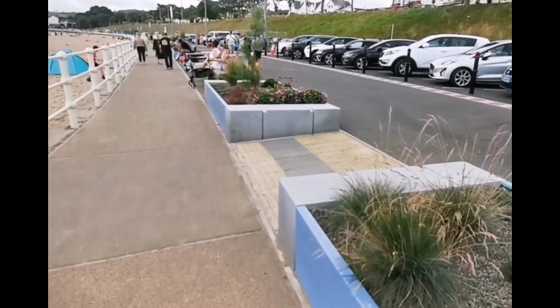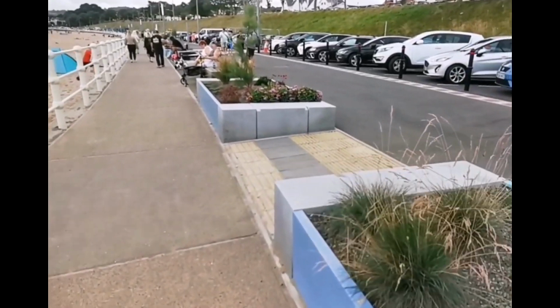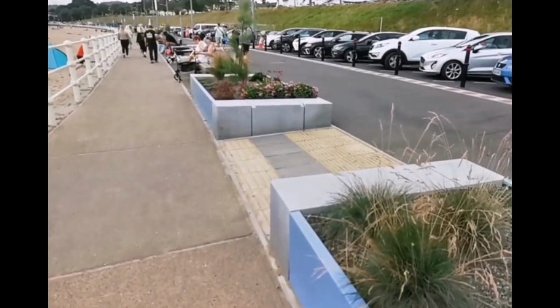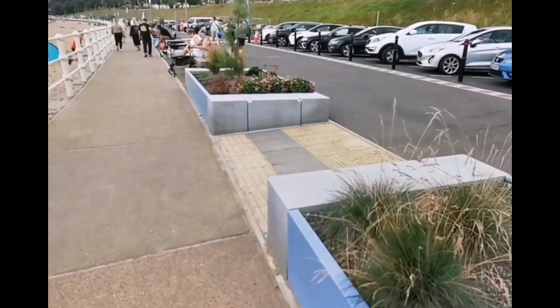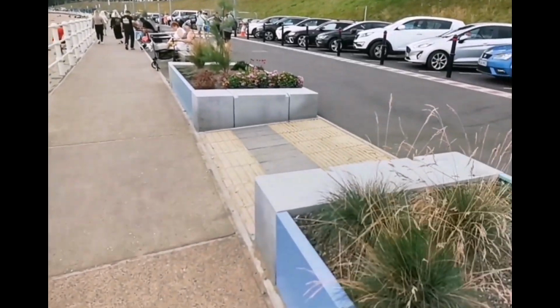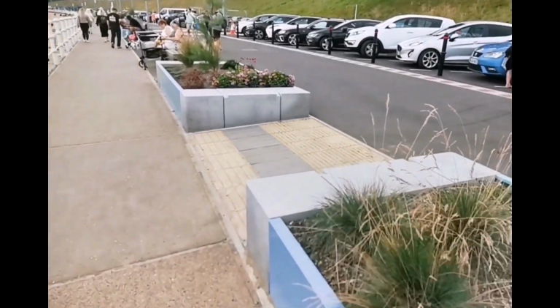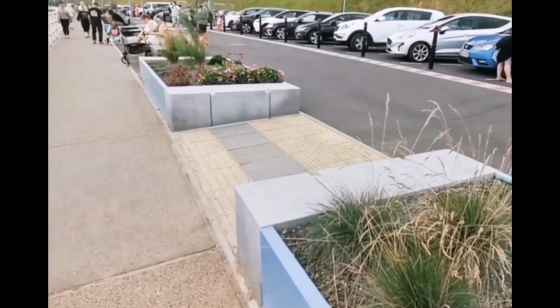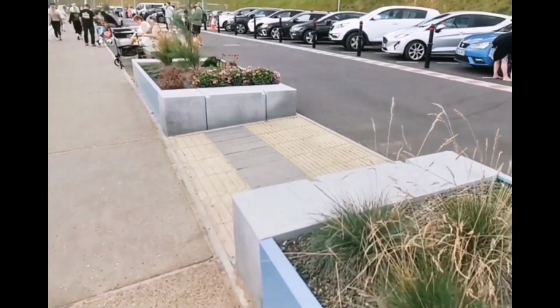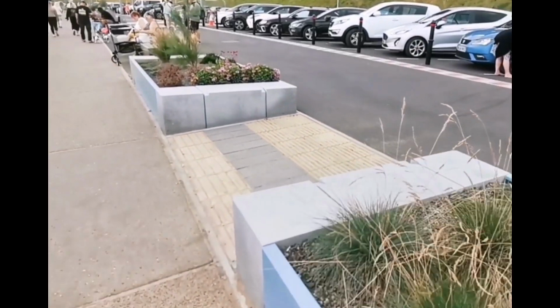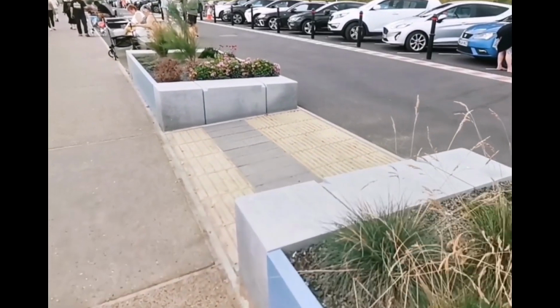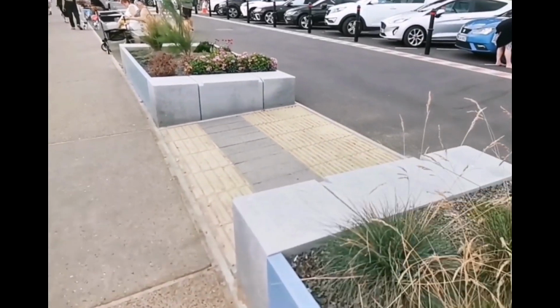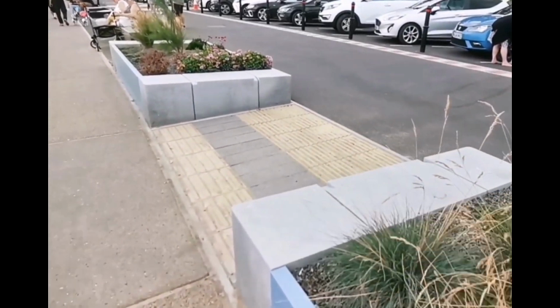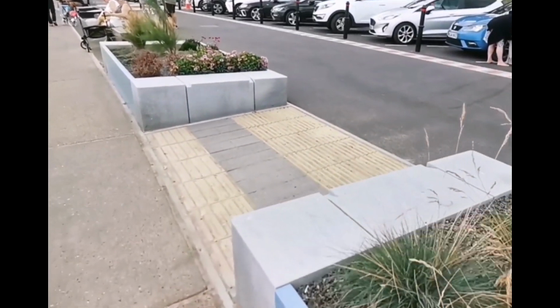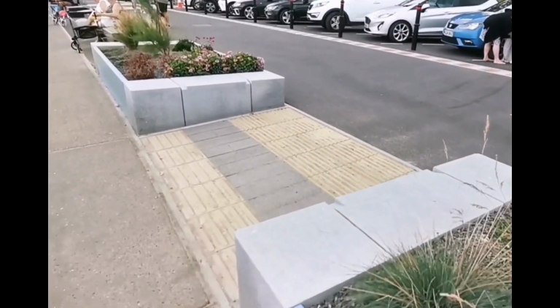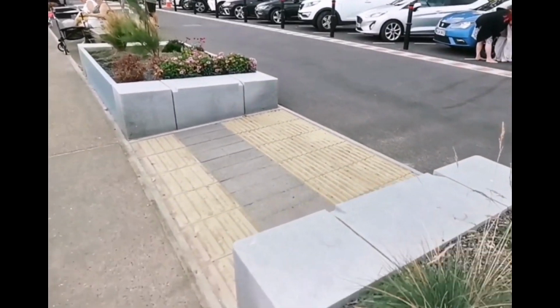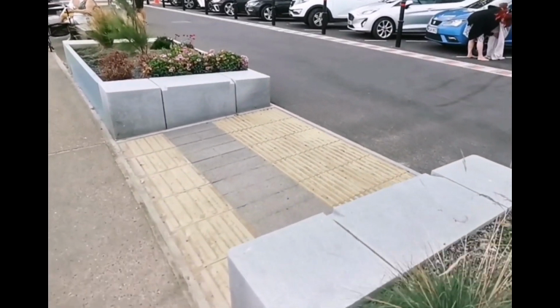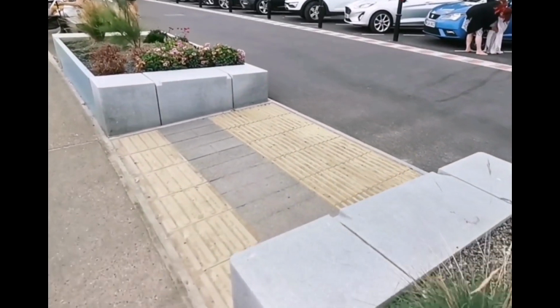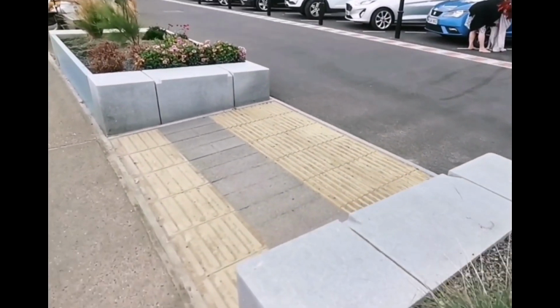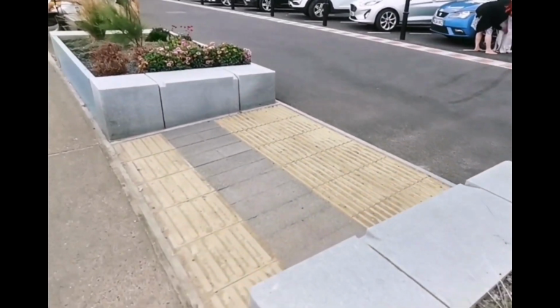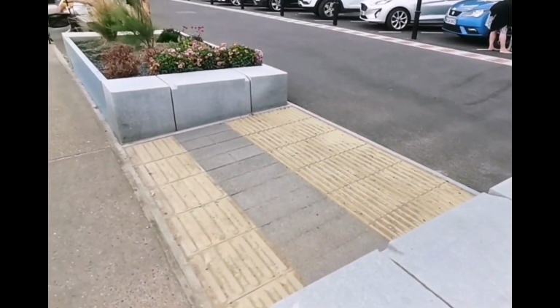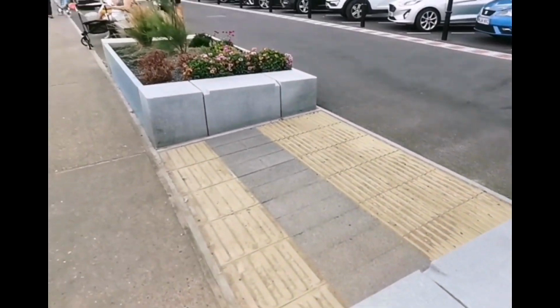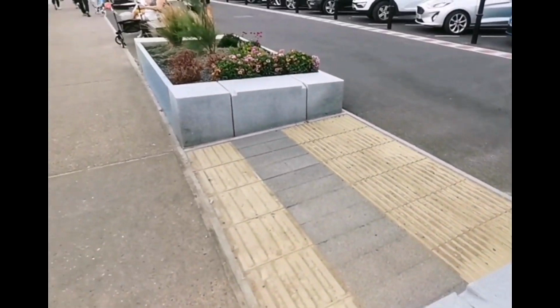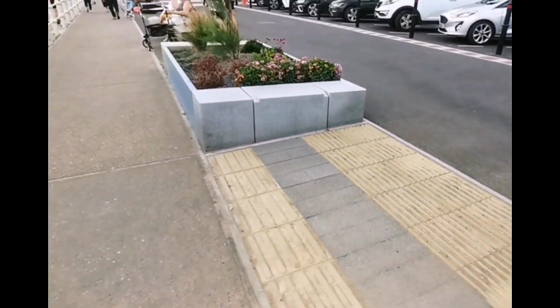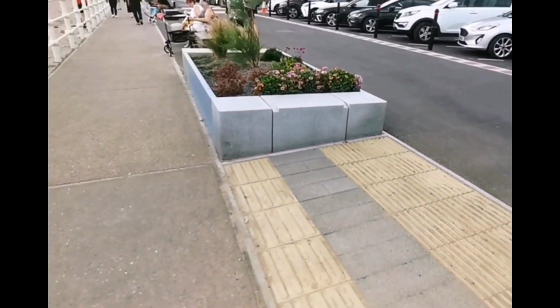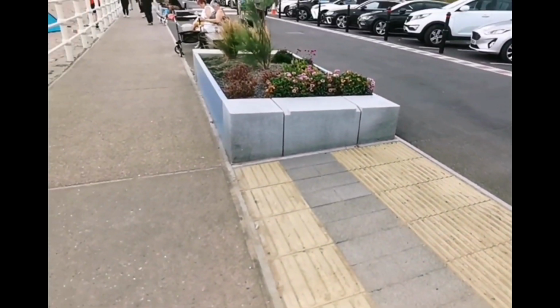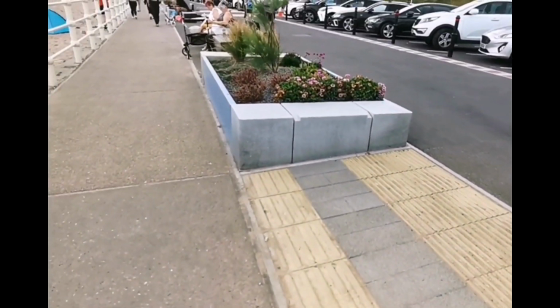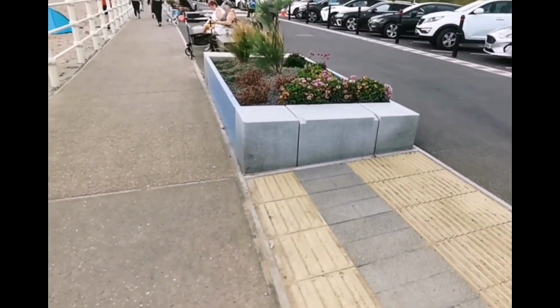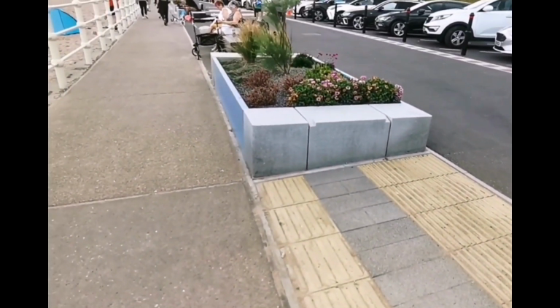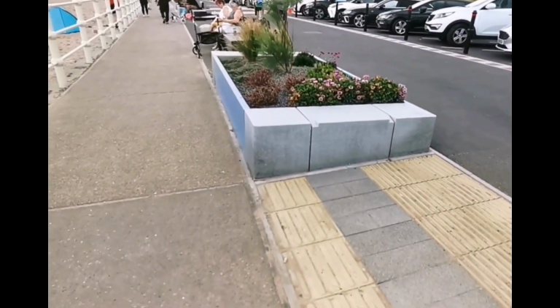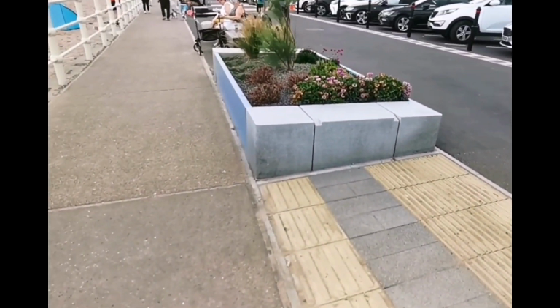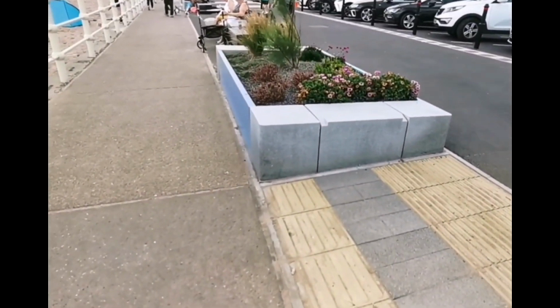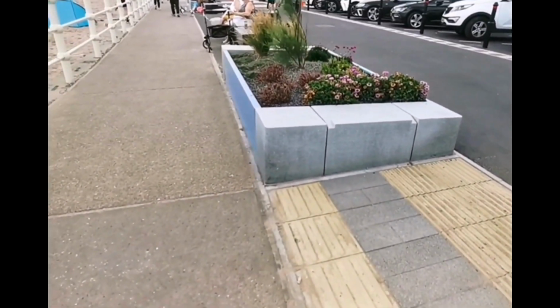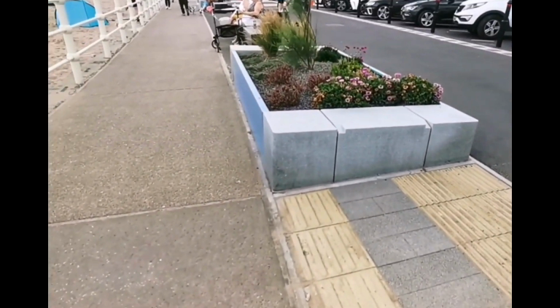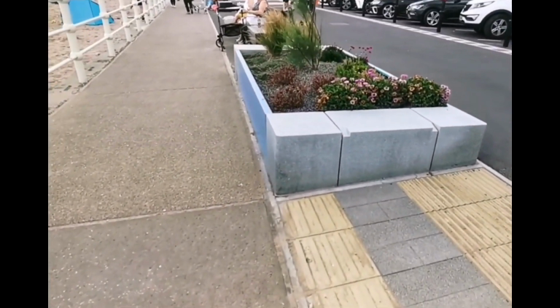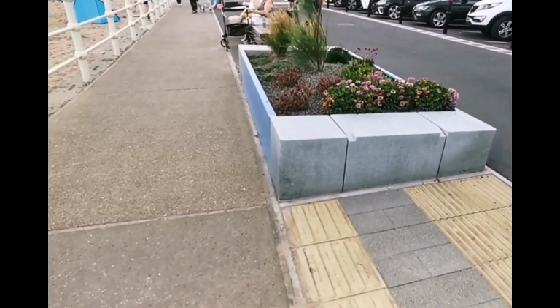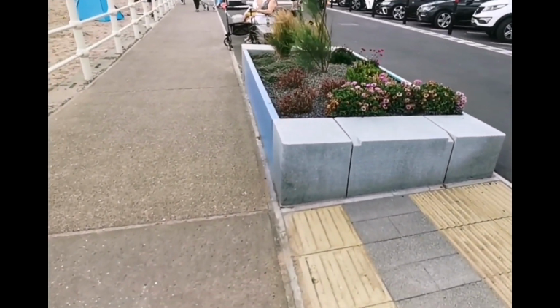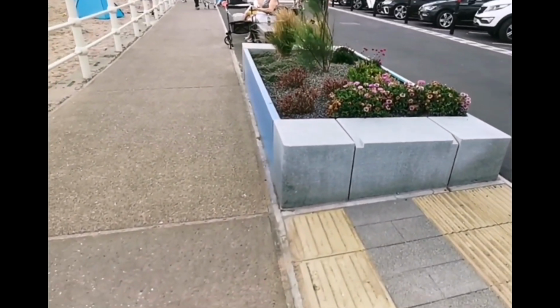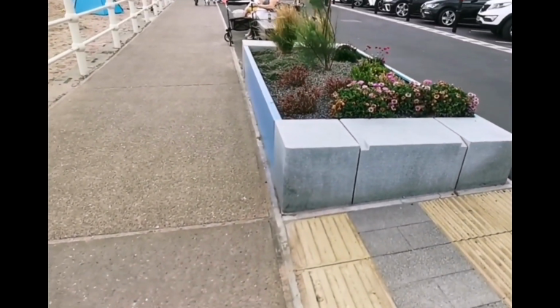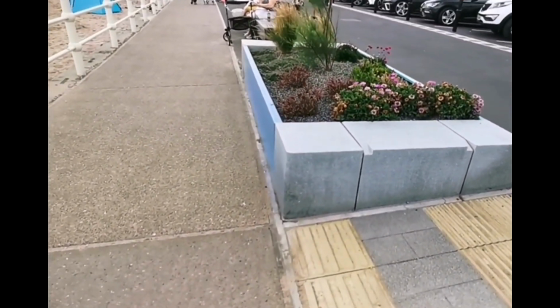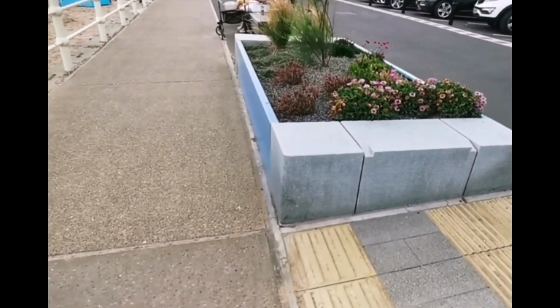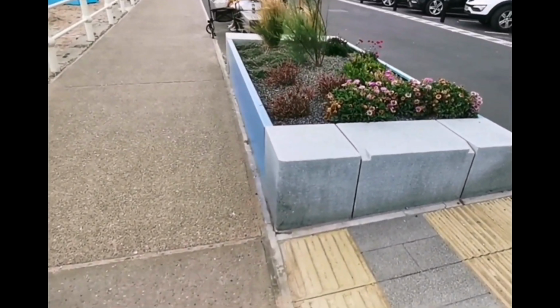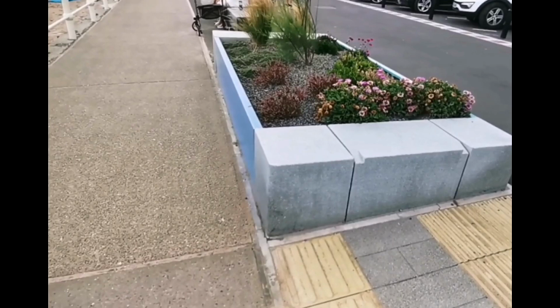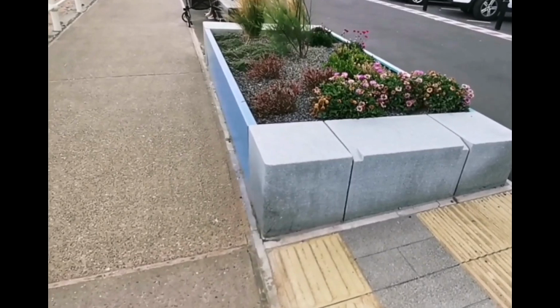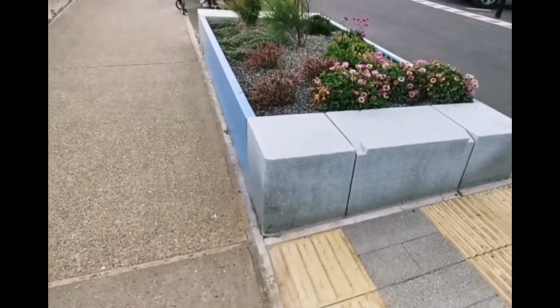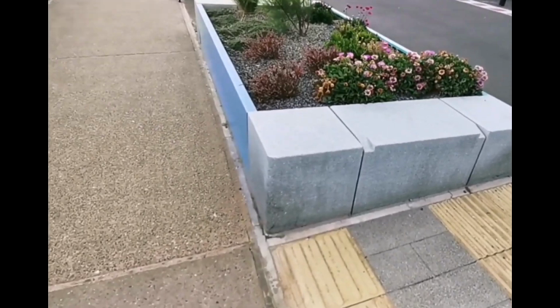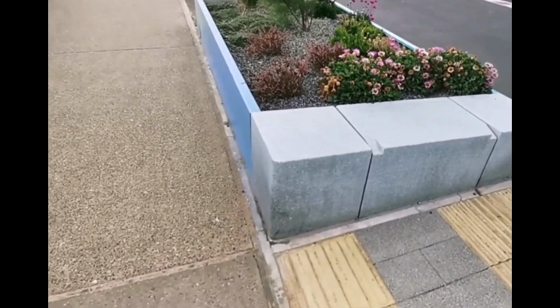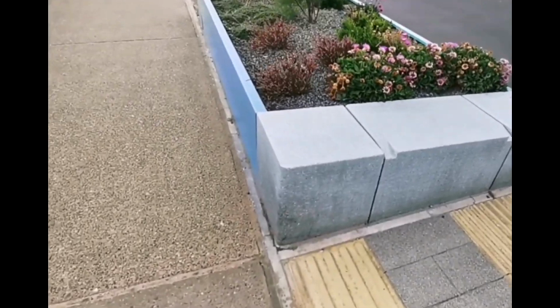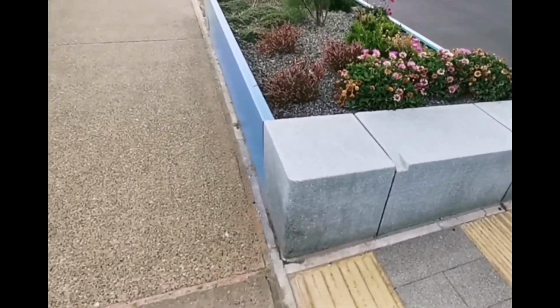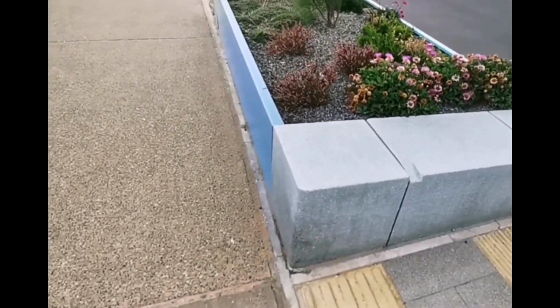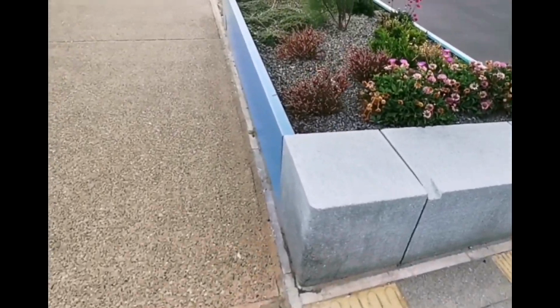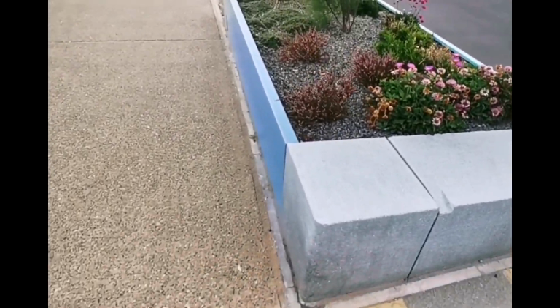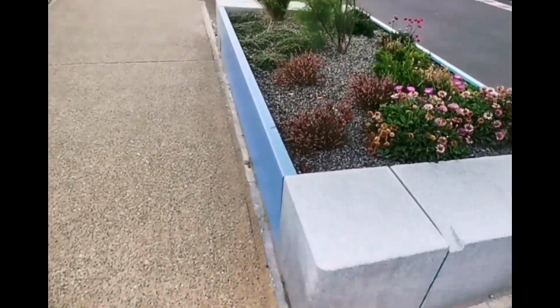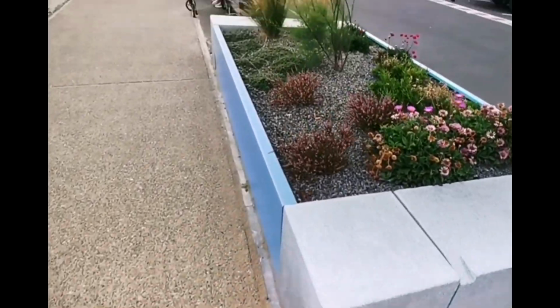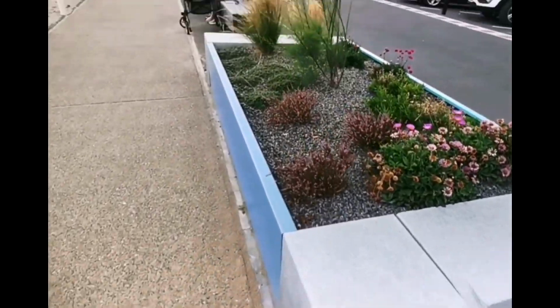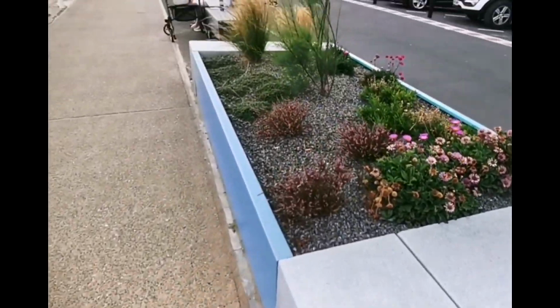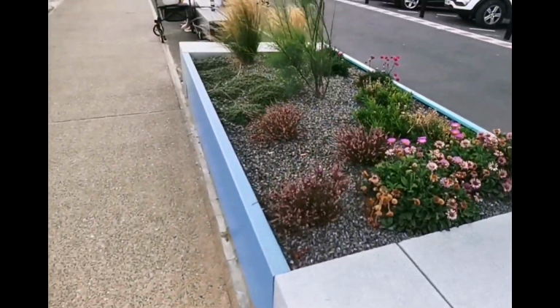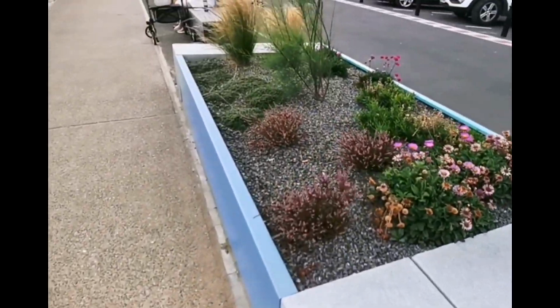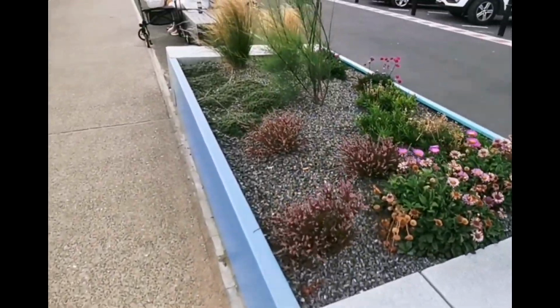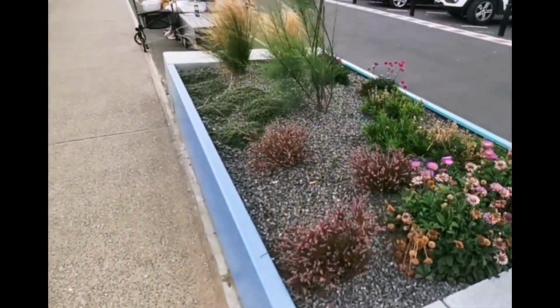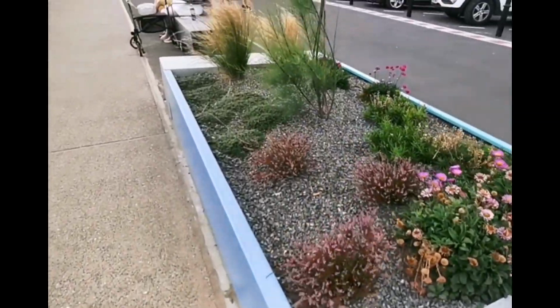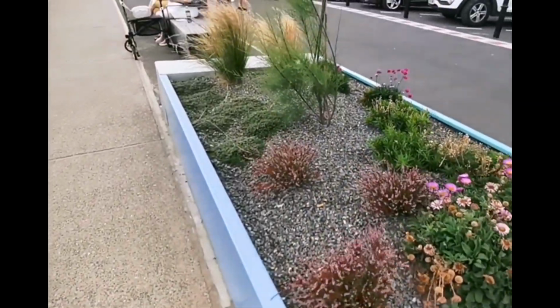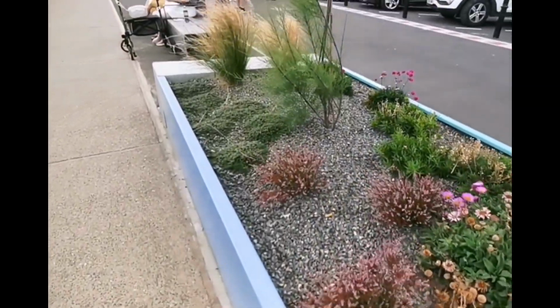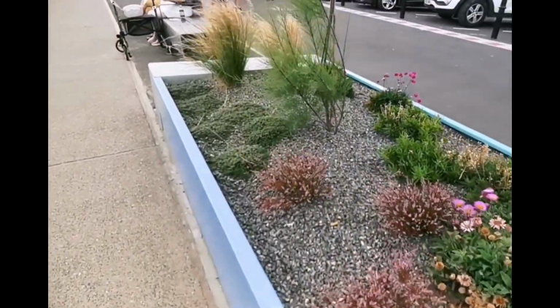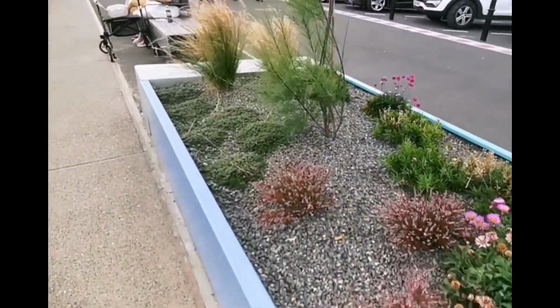Planted pot plants for somewhere to sit, all the way along.